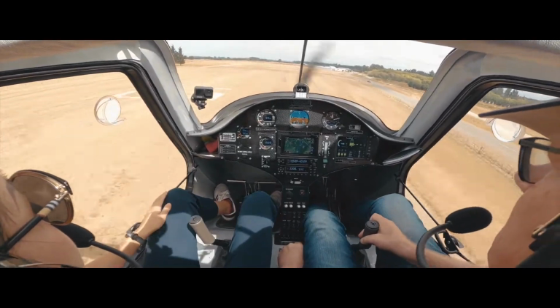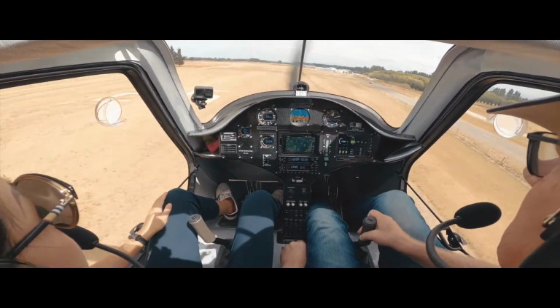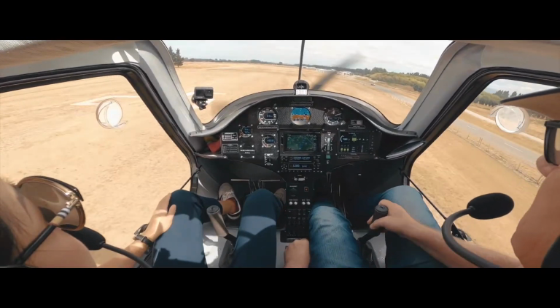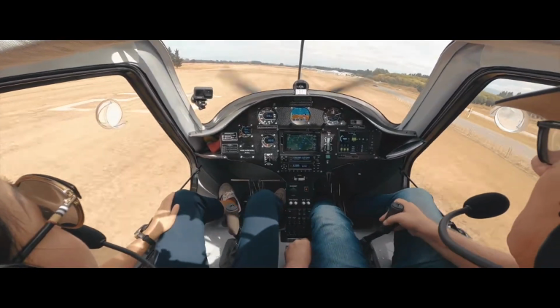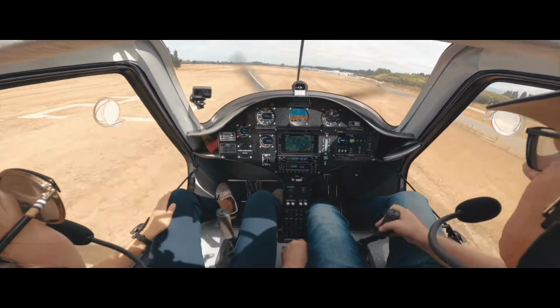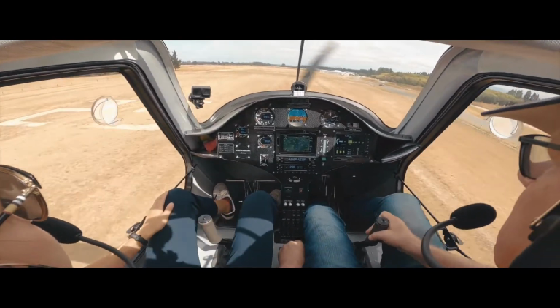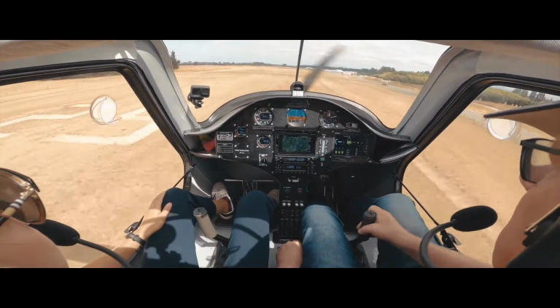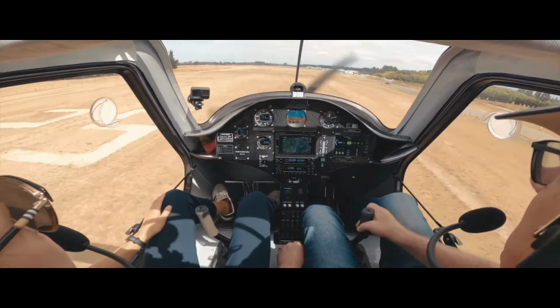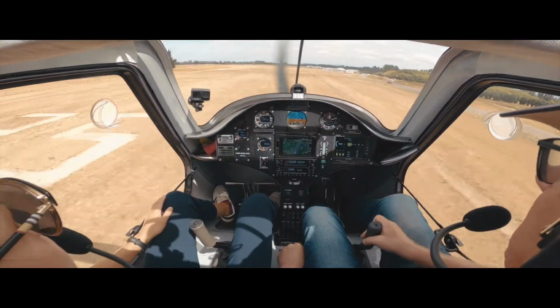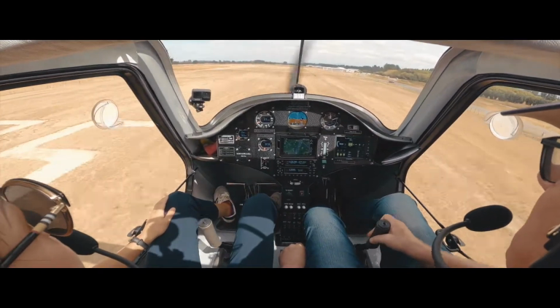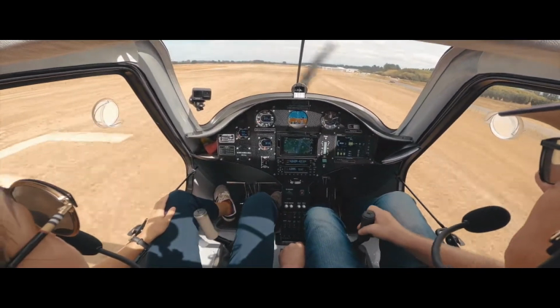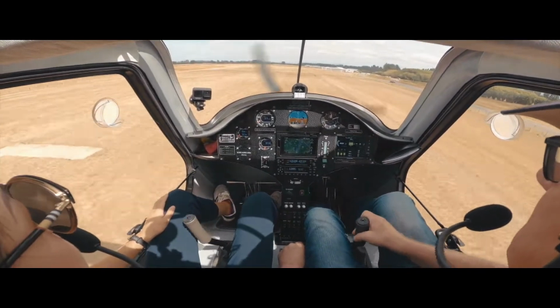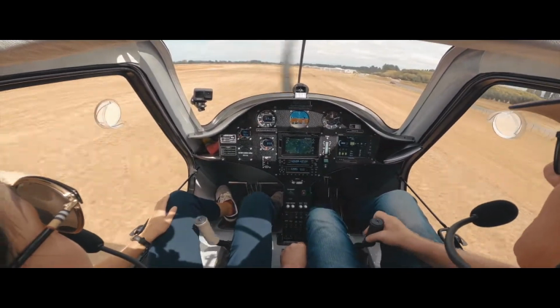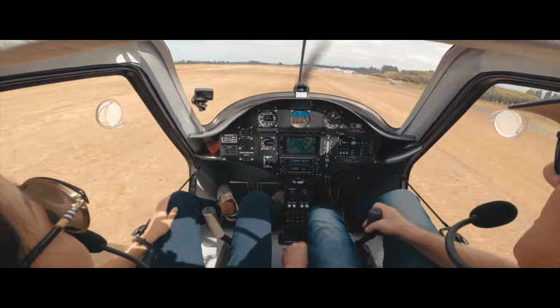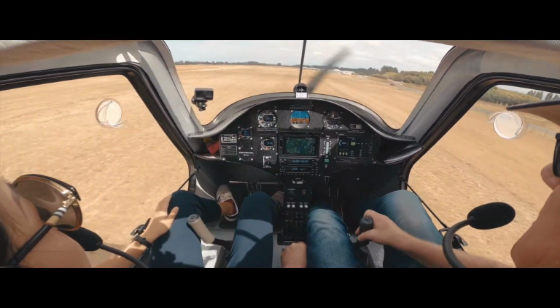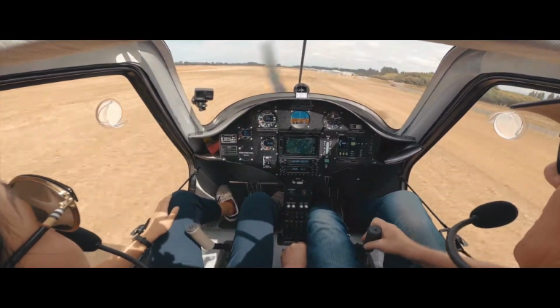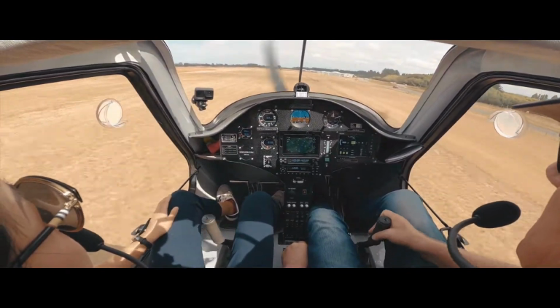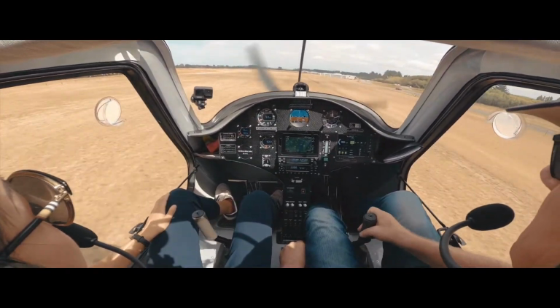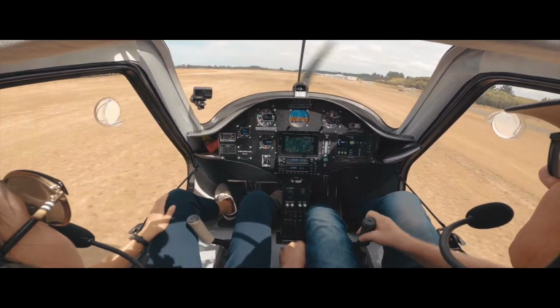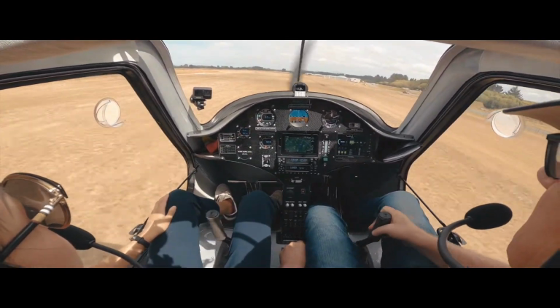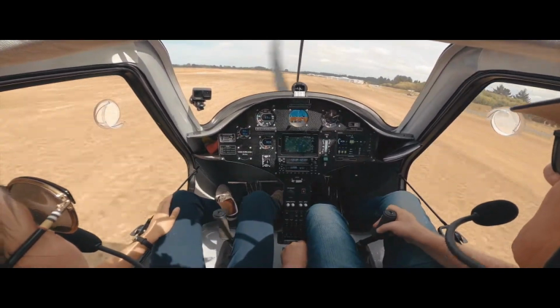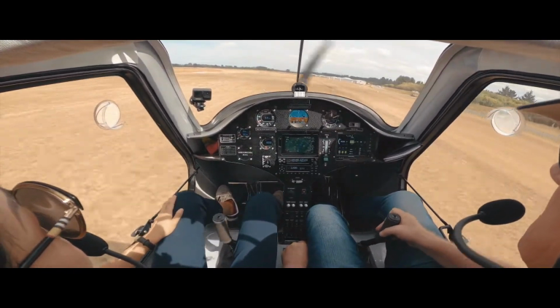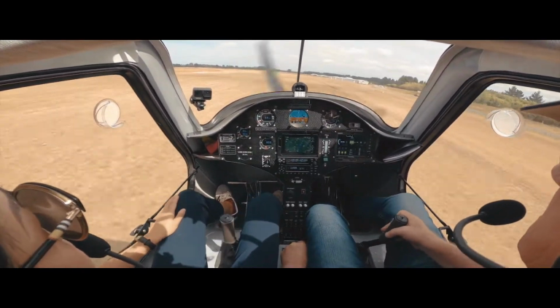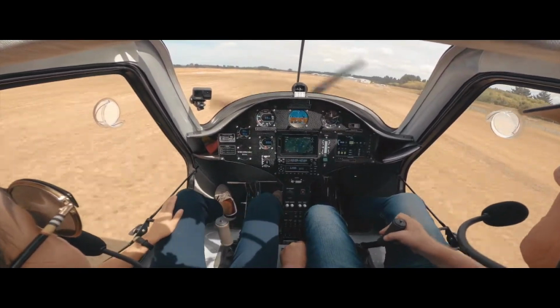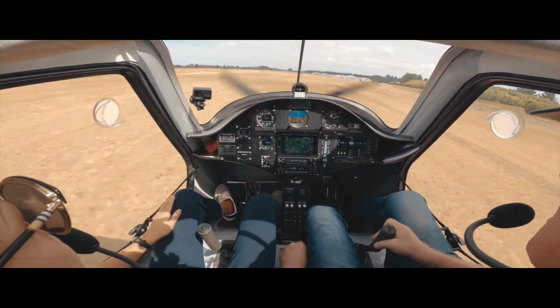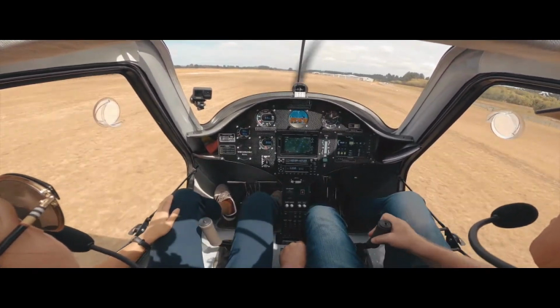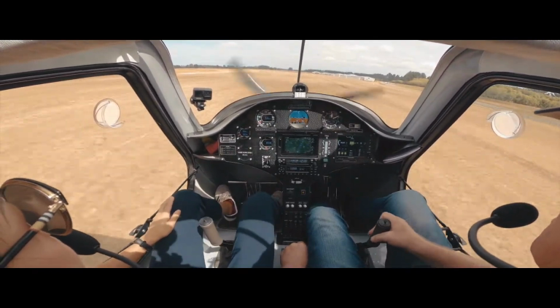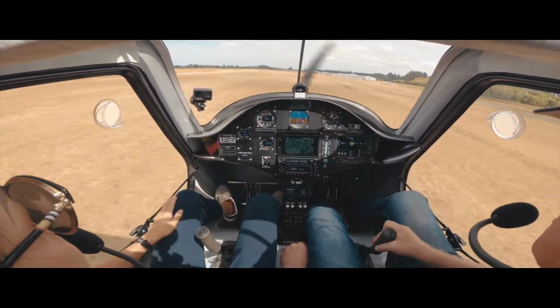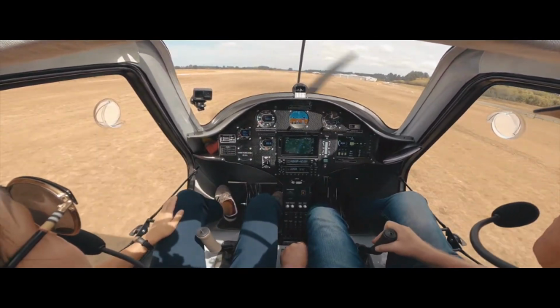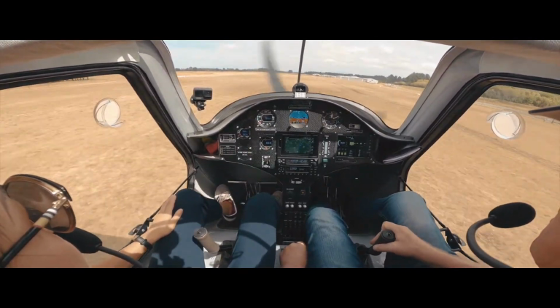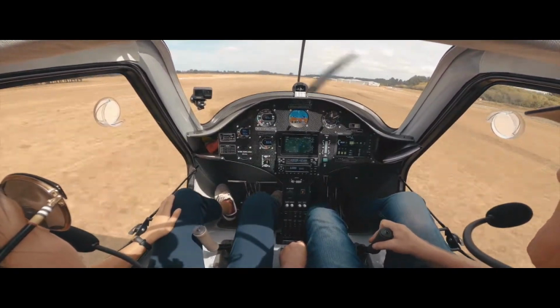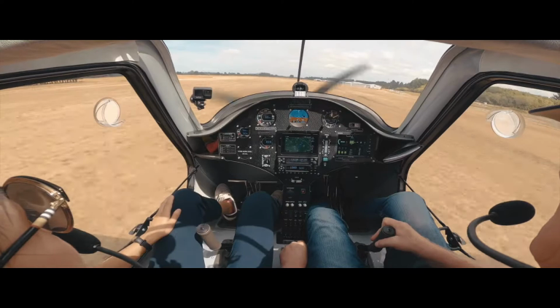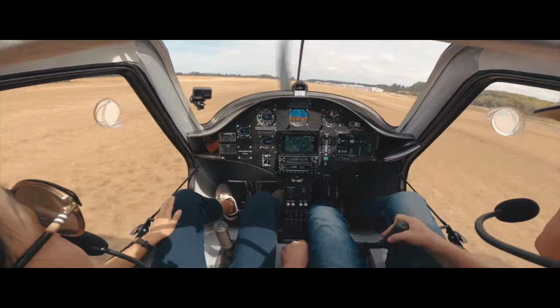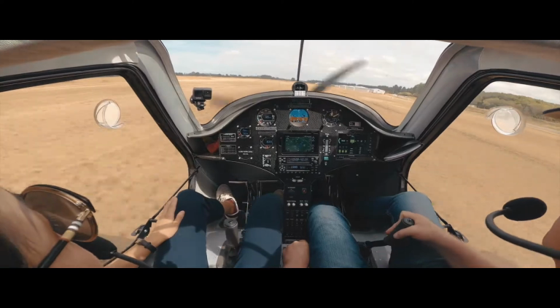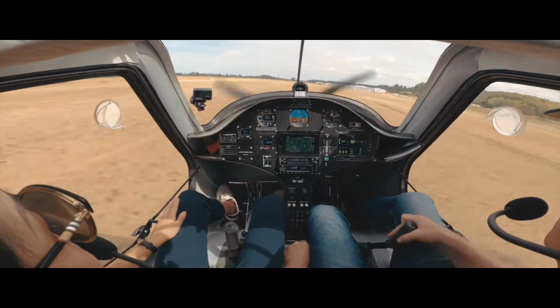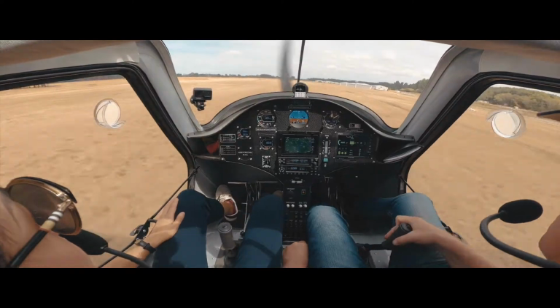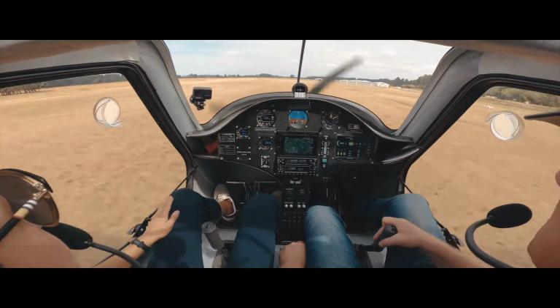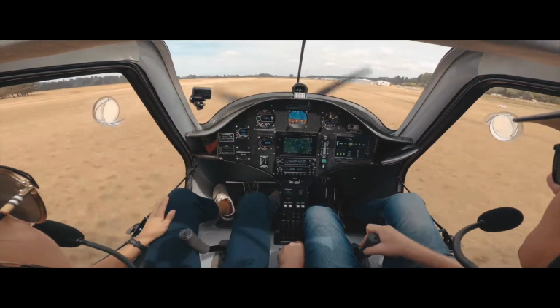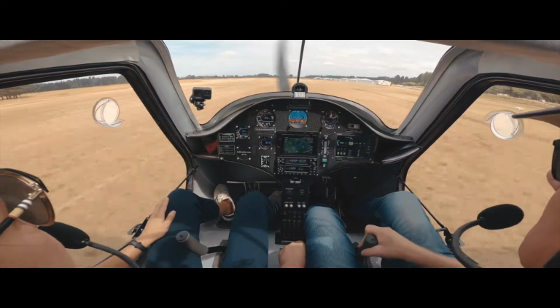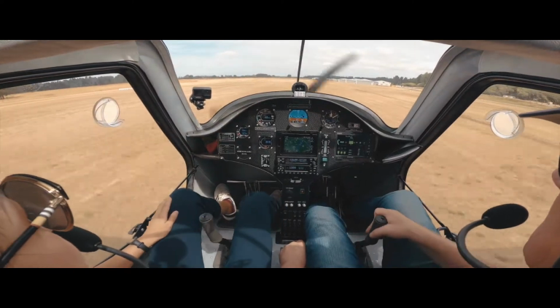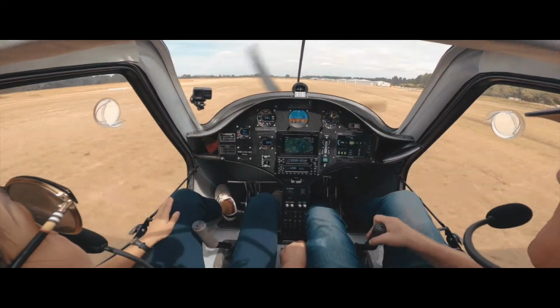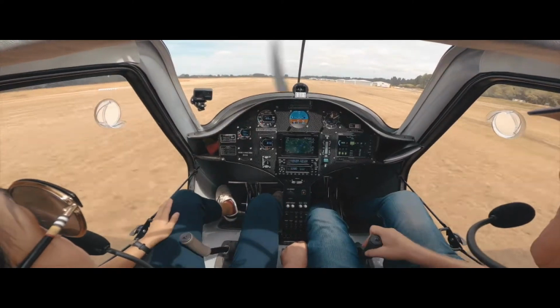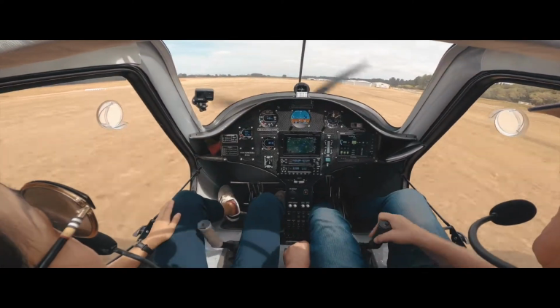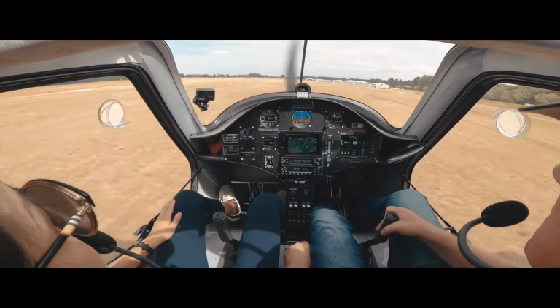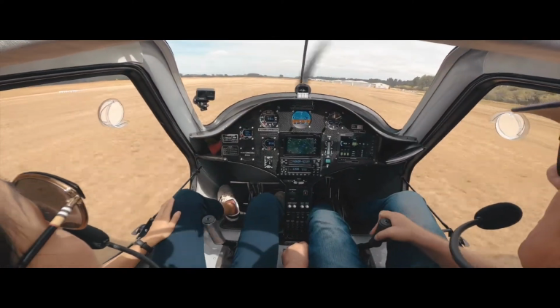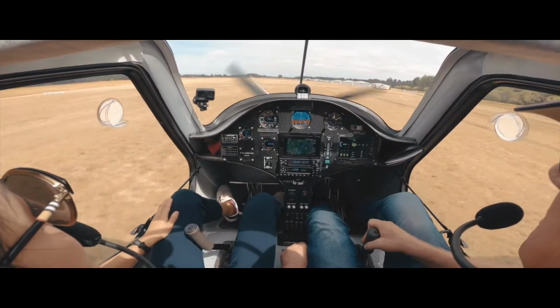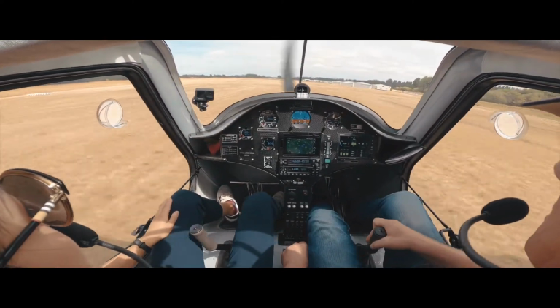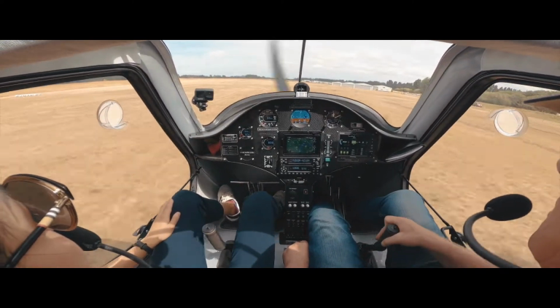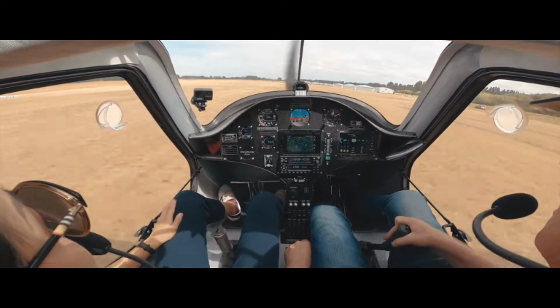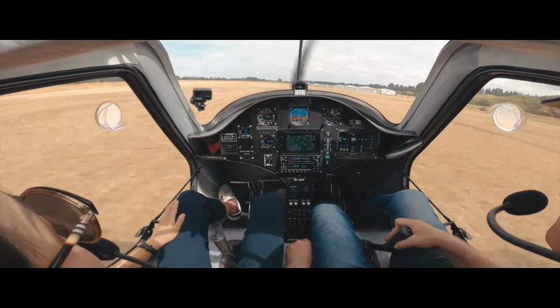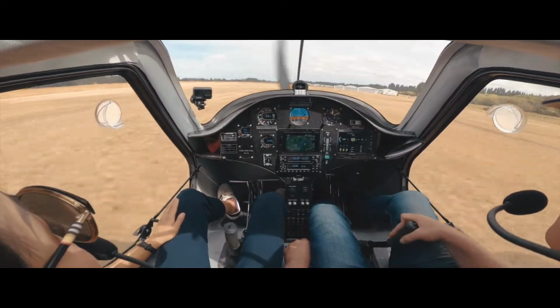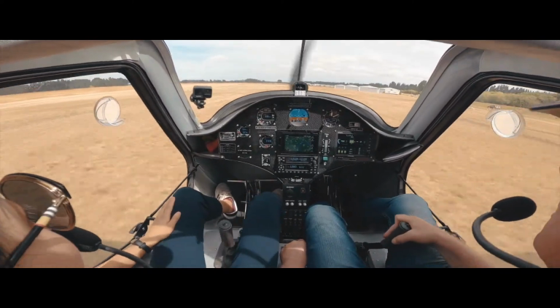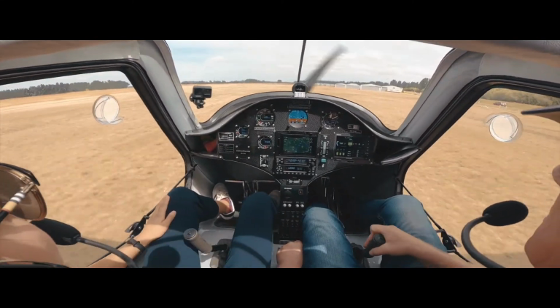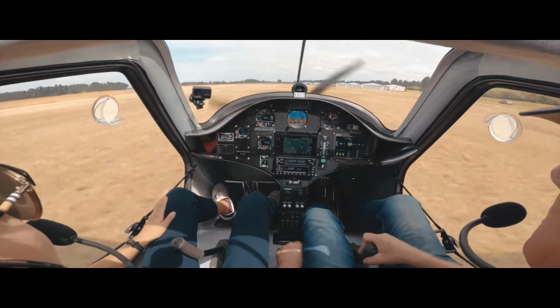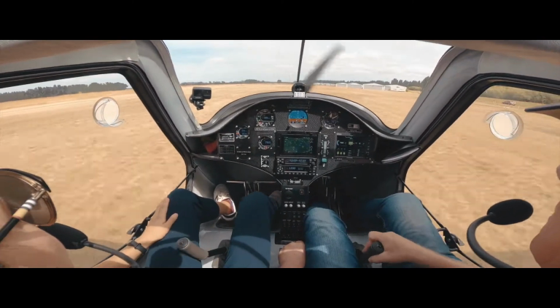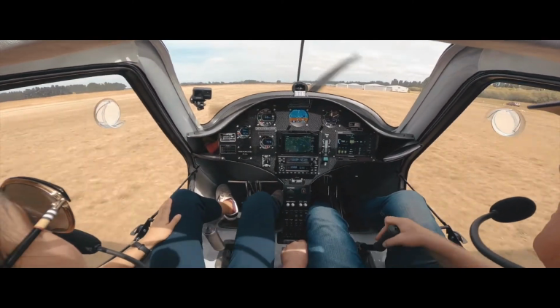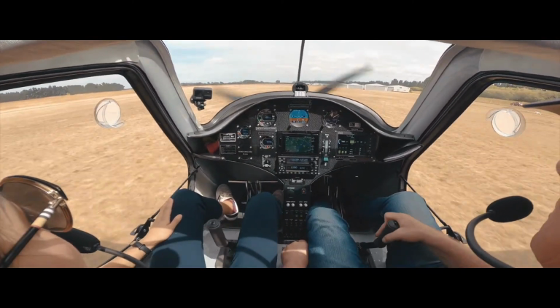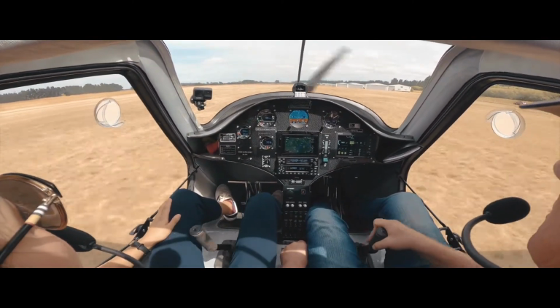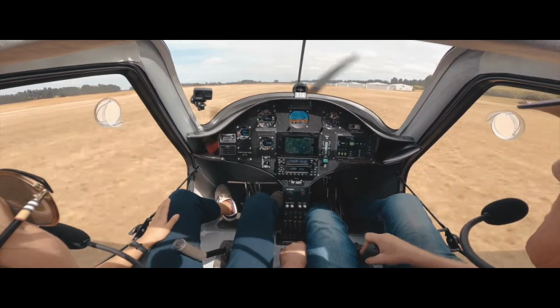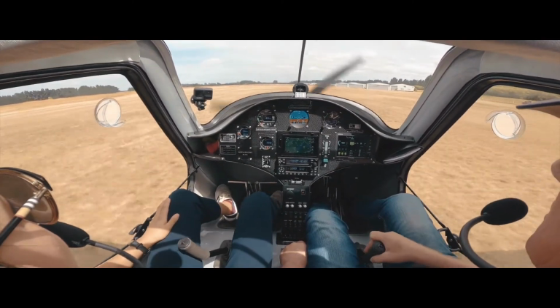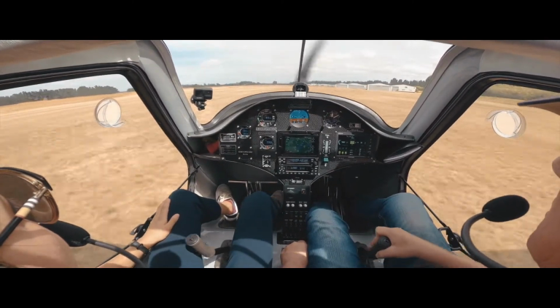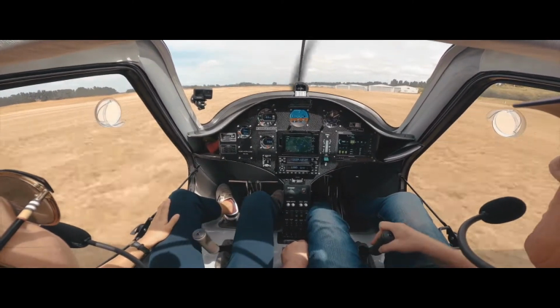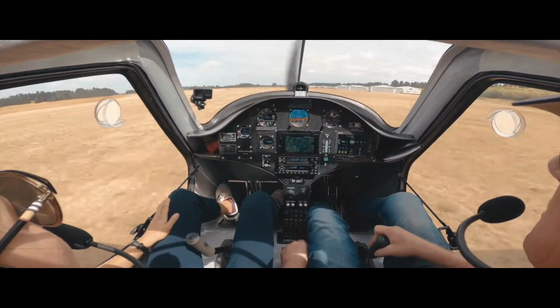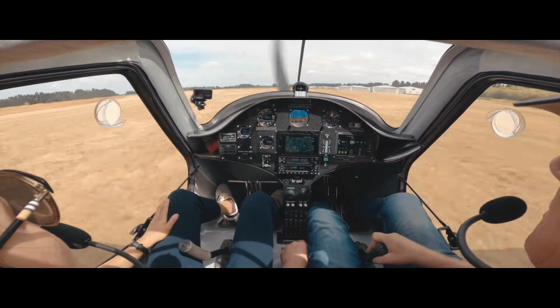That is really bumpy, isn't it? Yep. That's really because it's quite windy out here today.